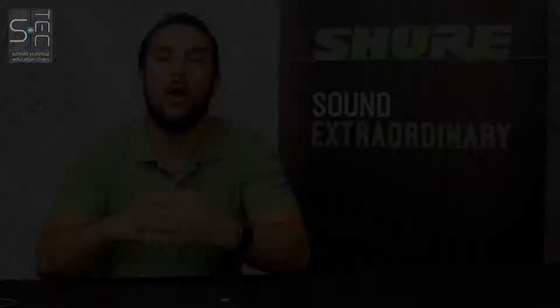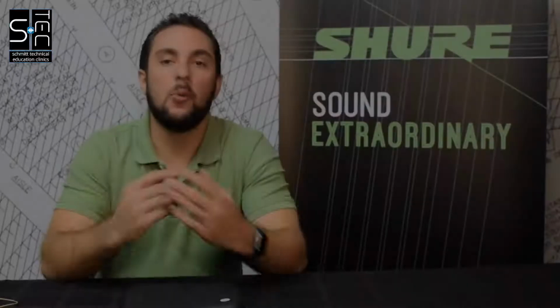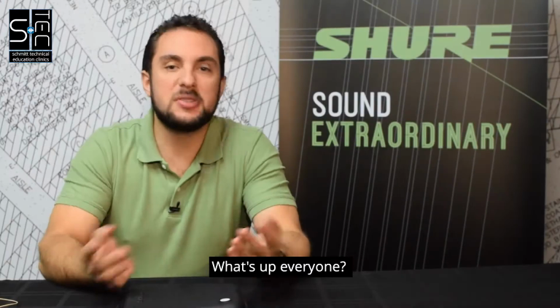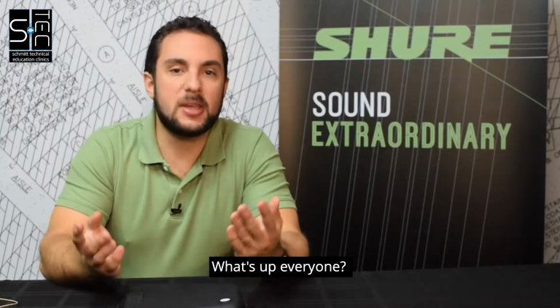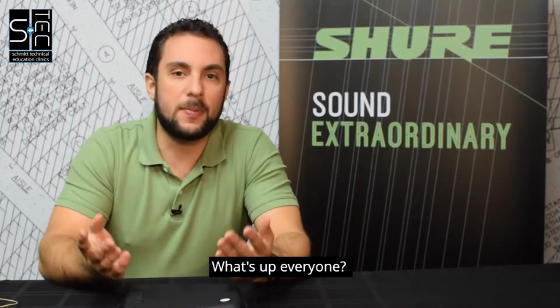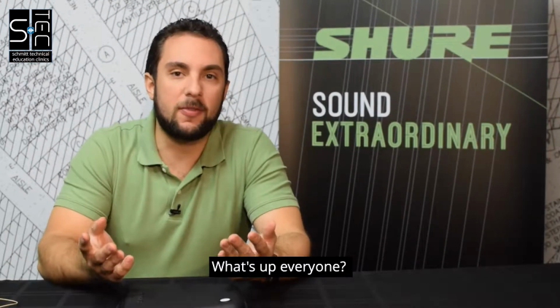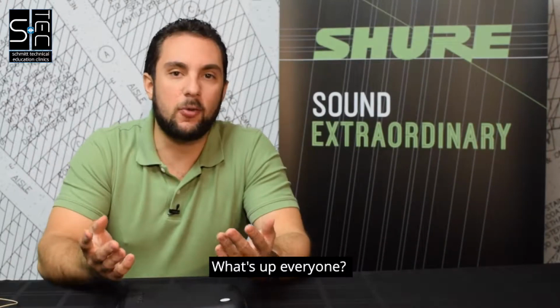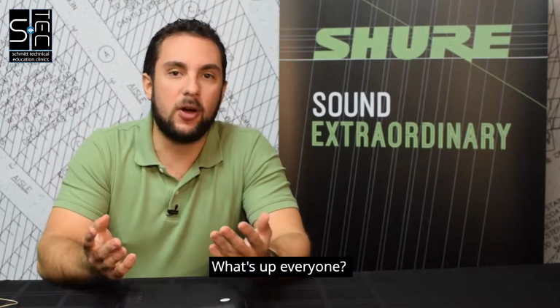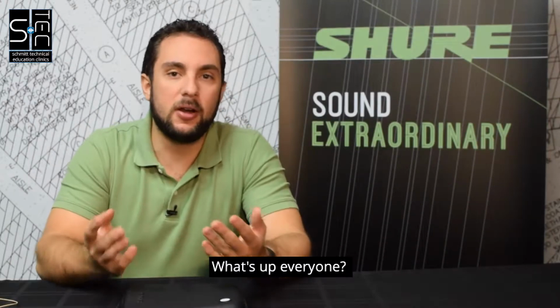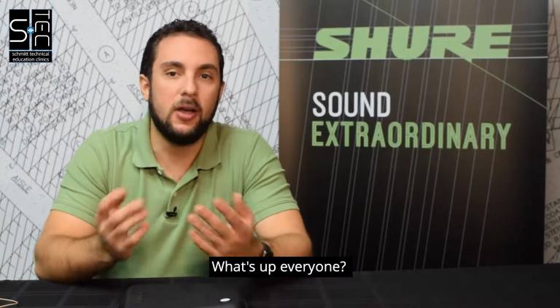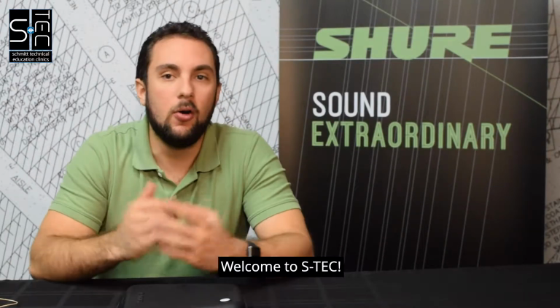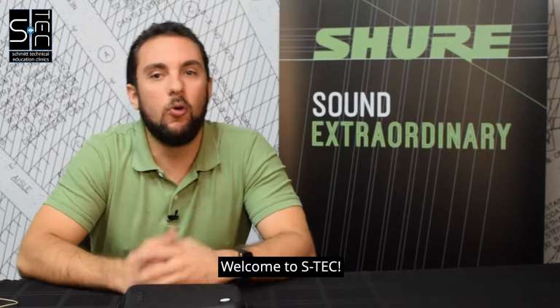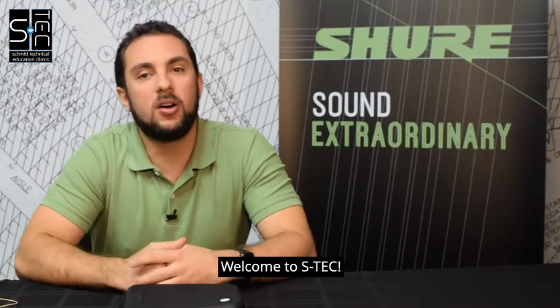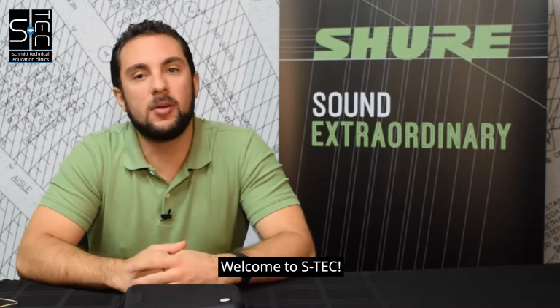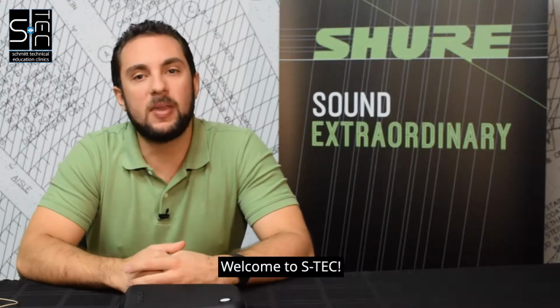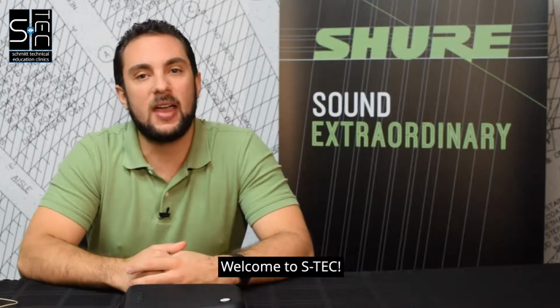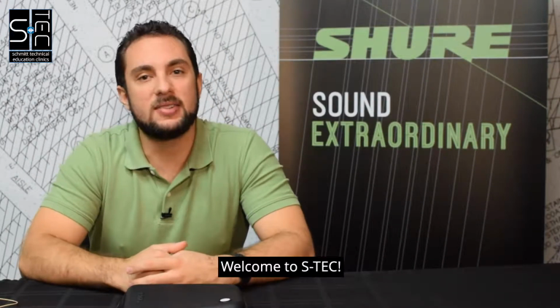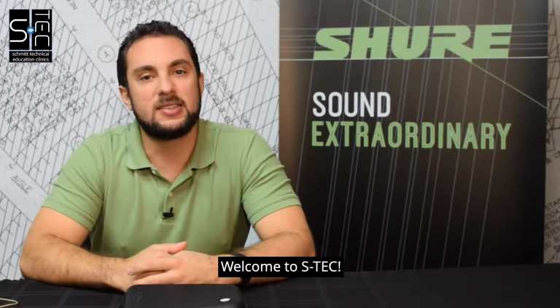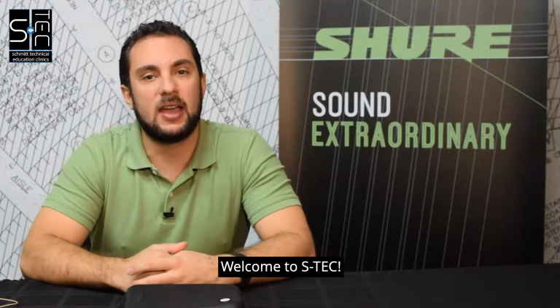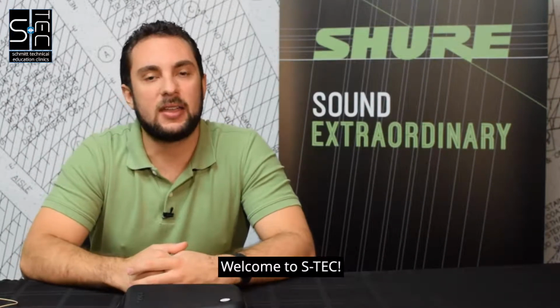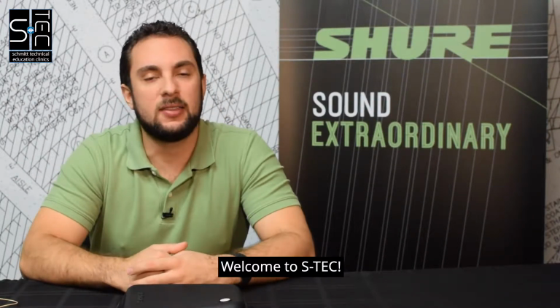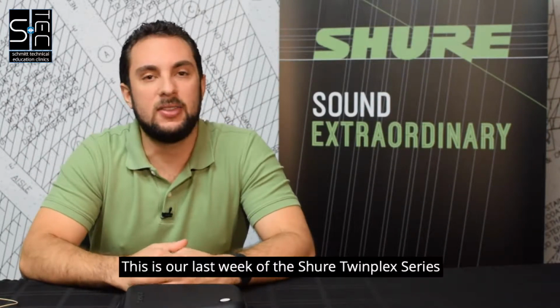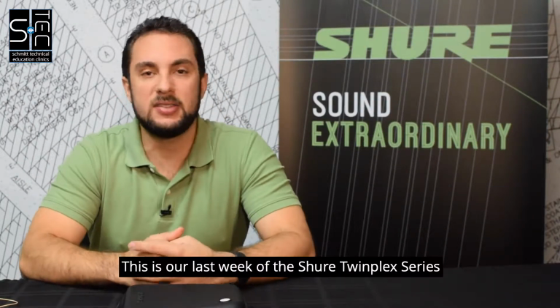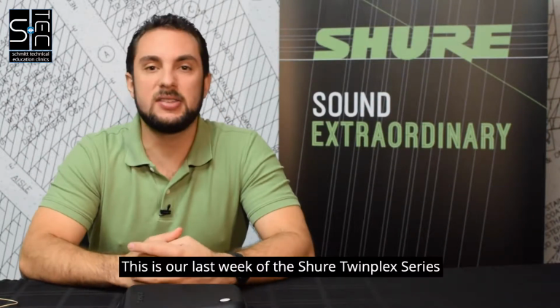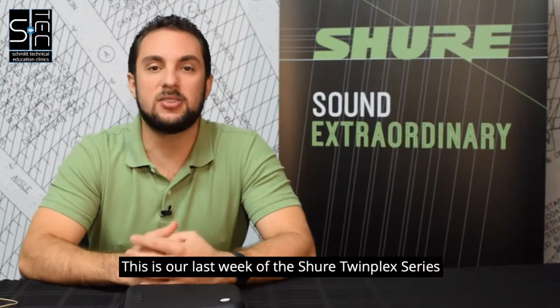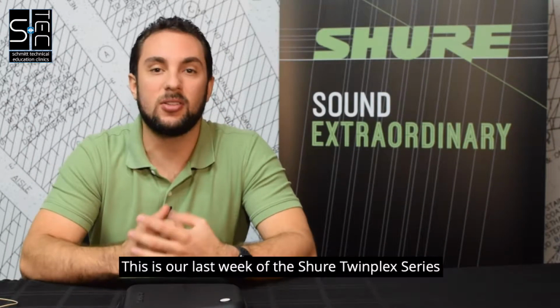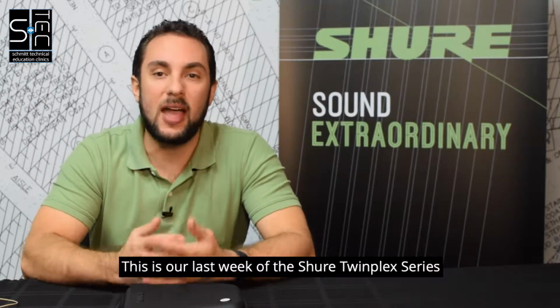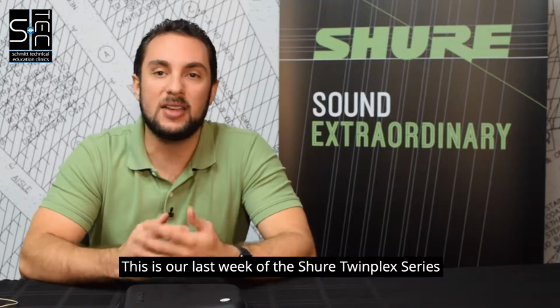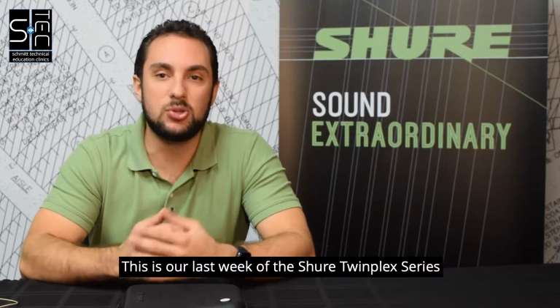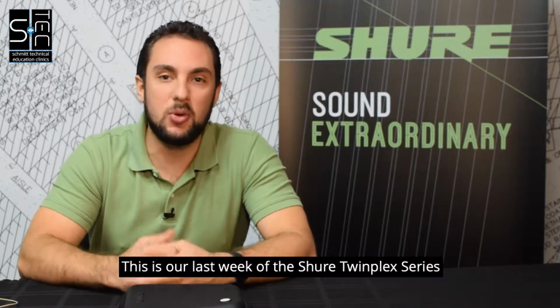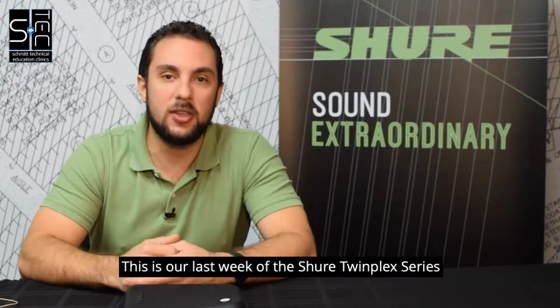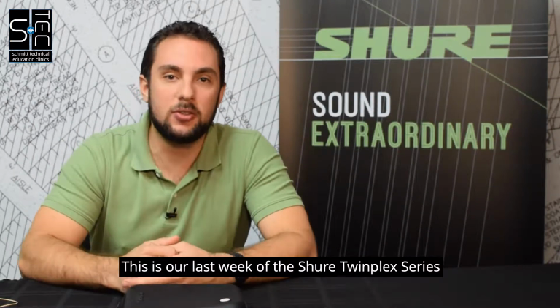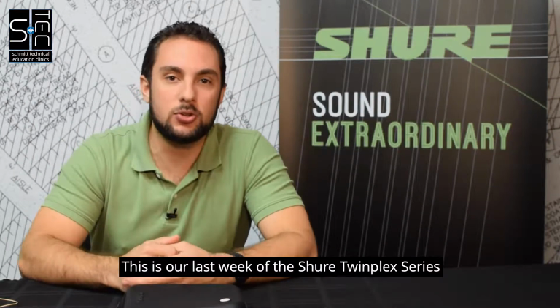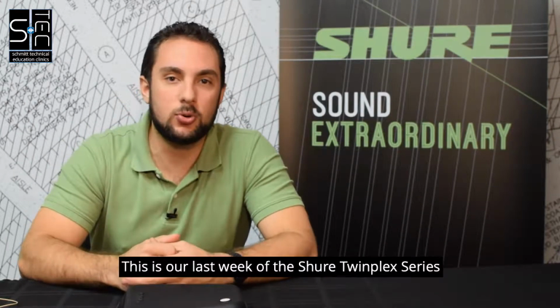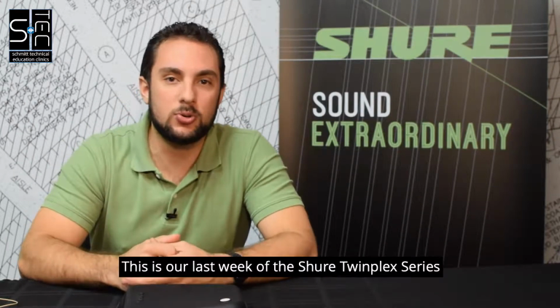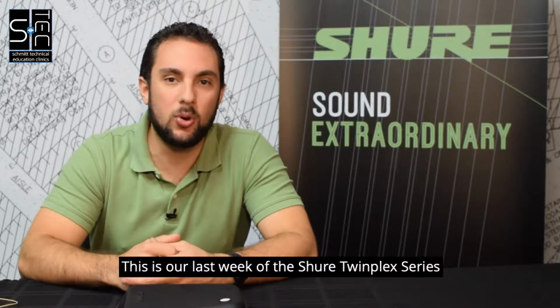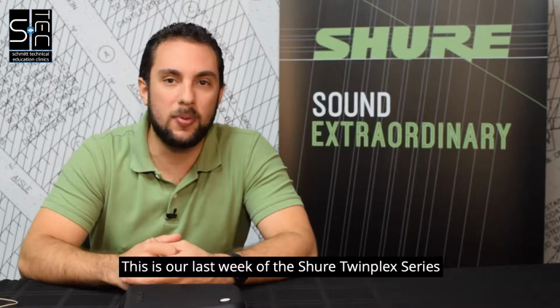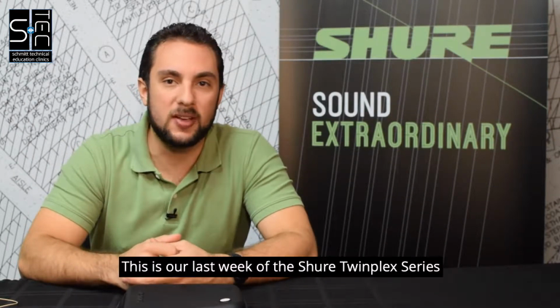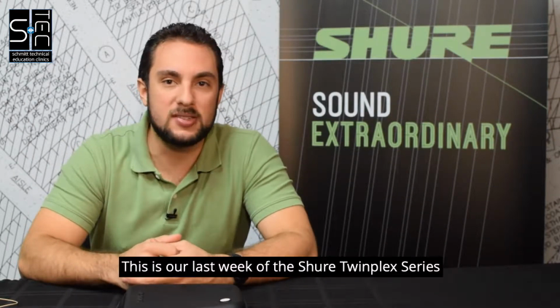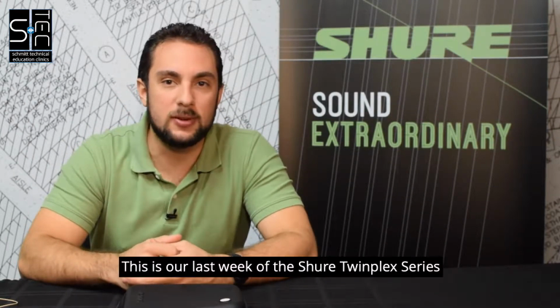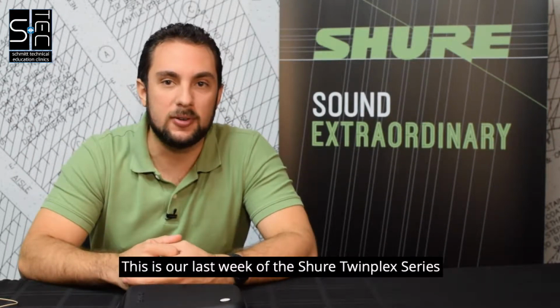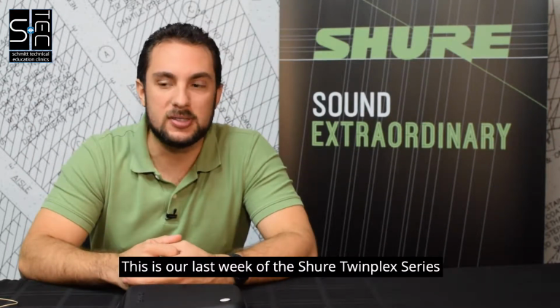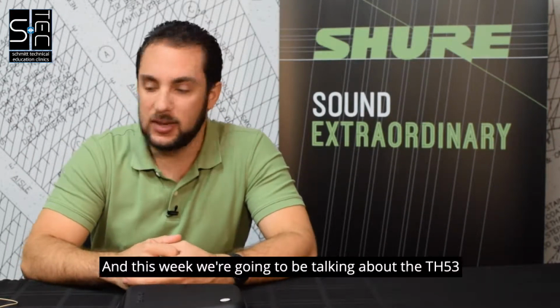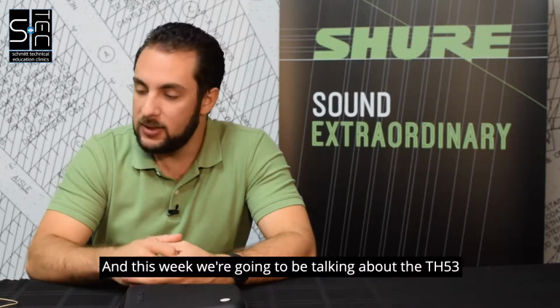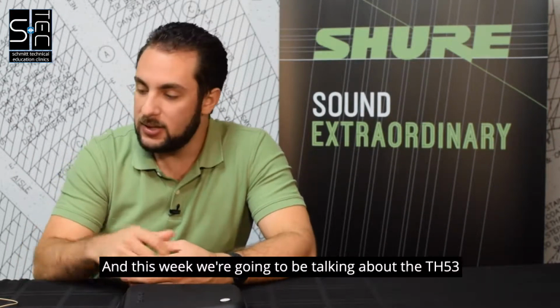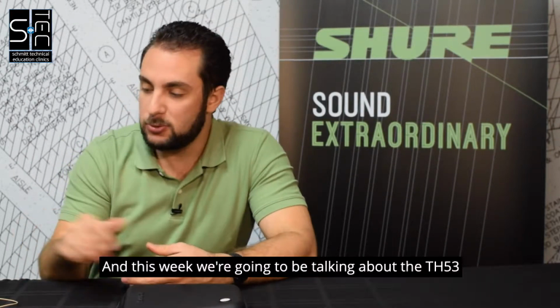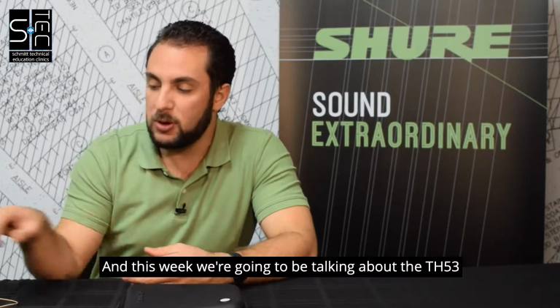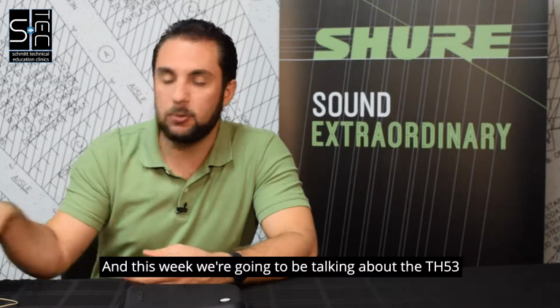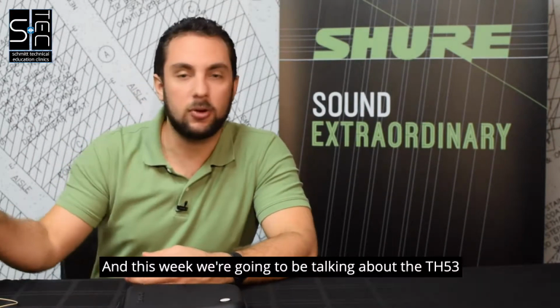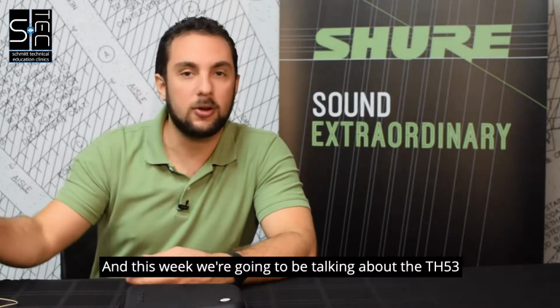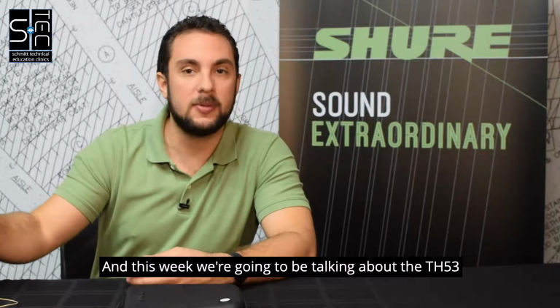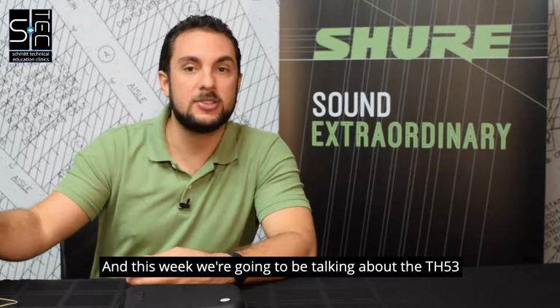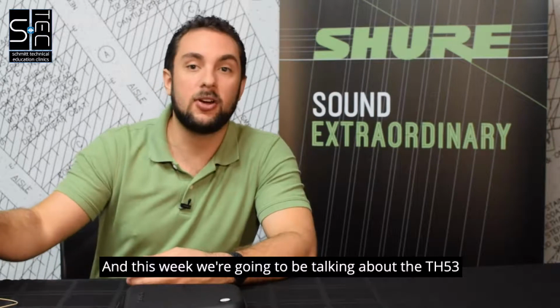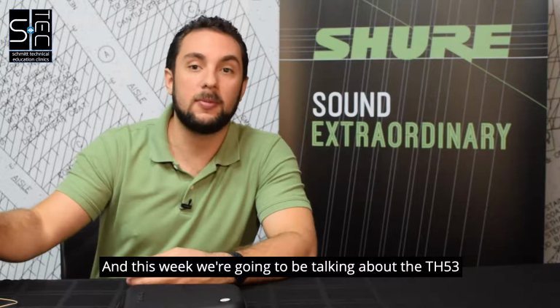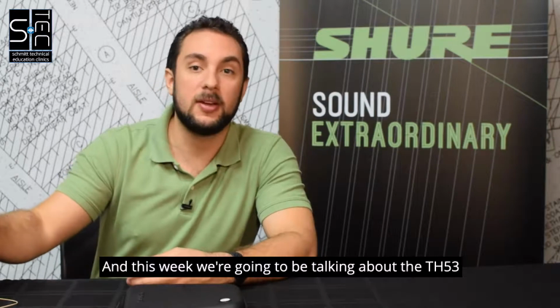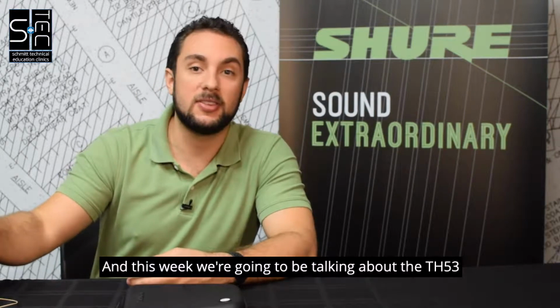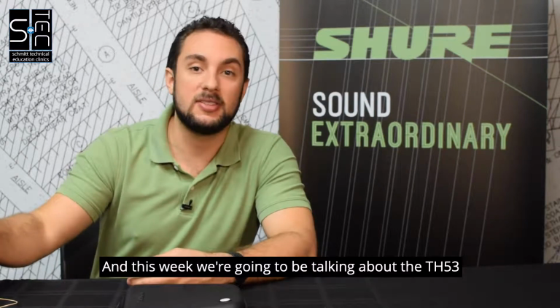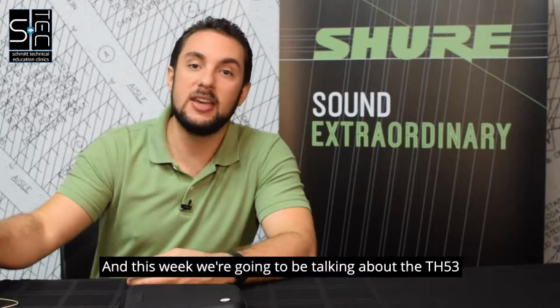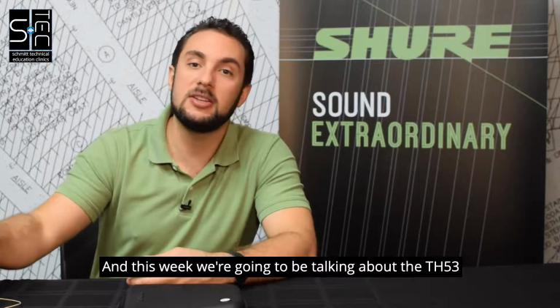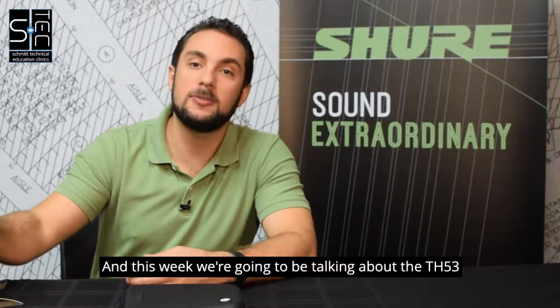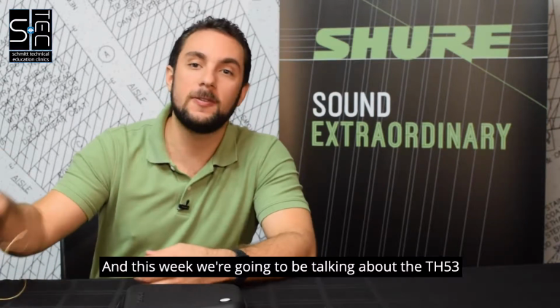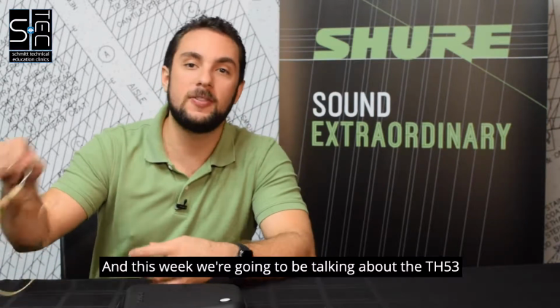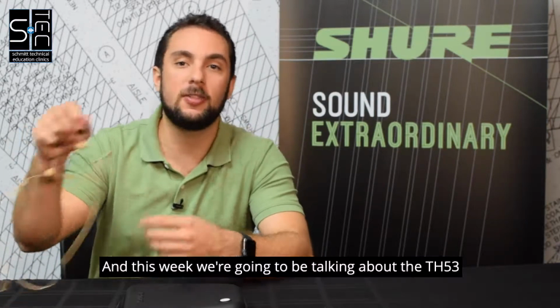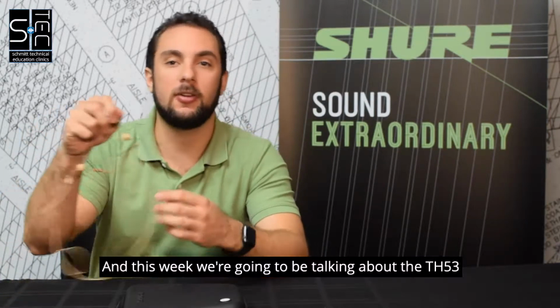What's up everyone? Welcome to Aztec. This is our last week of the Shure Twinplex series, and this week we're going to be talking about the TH-53.